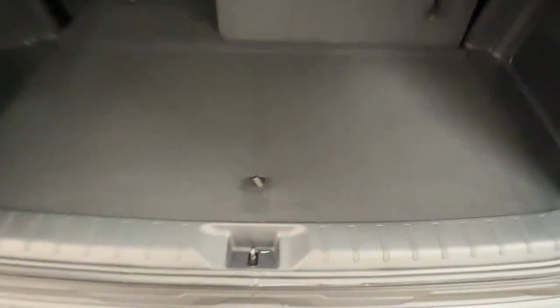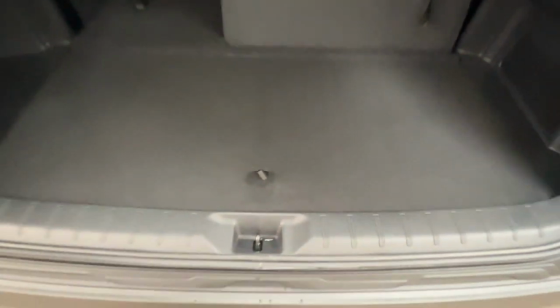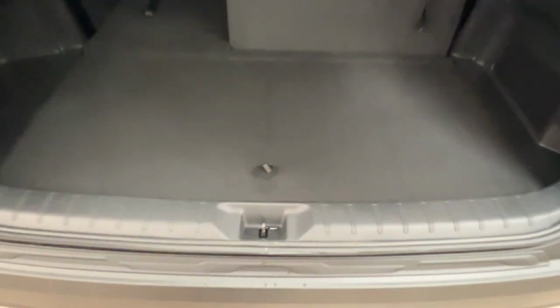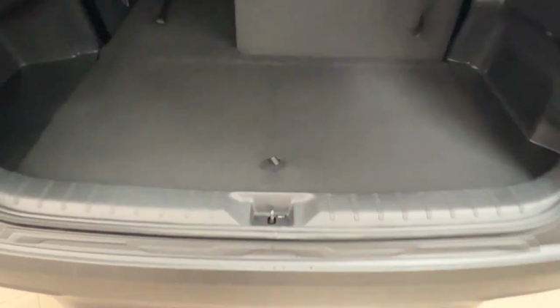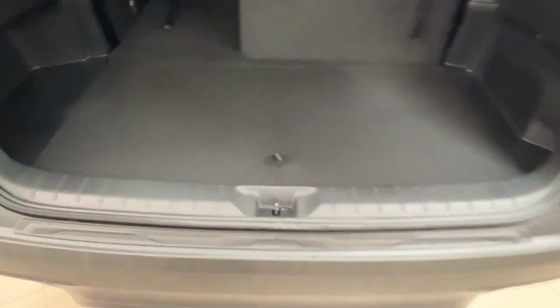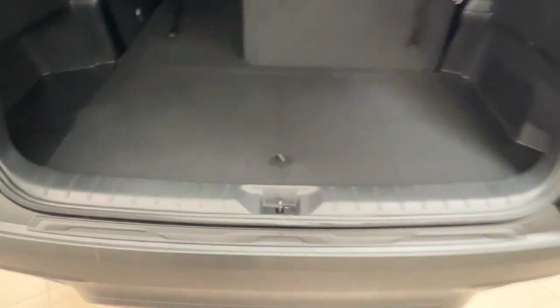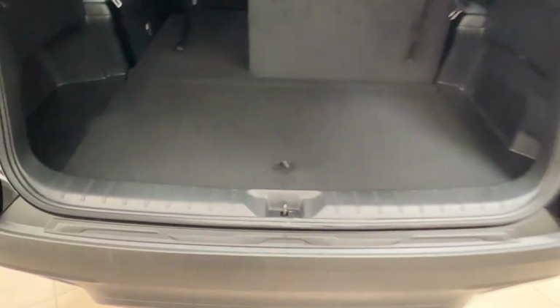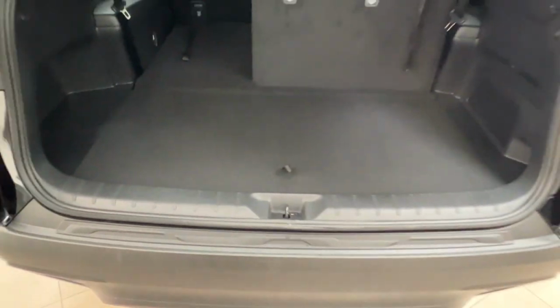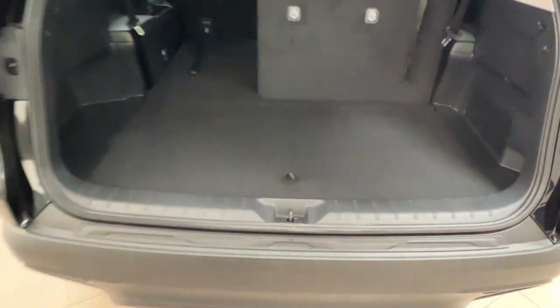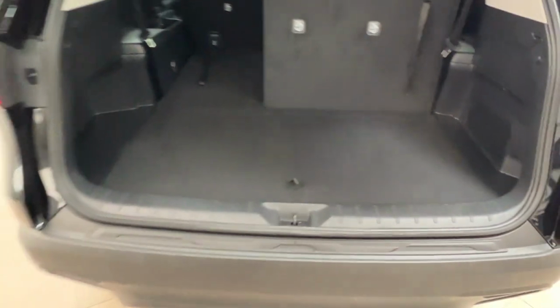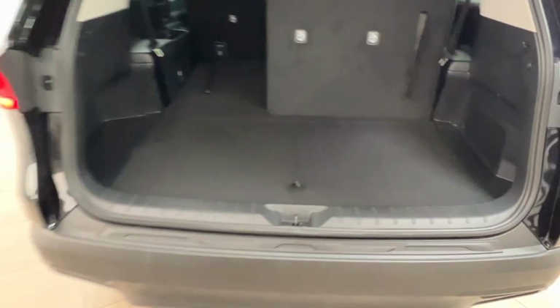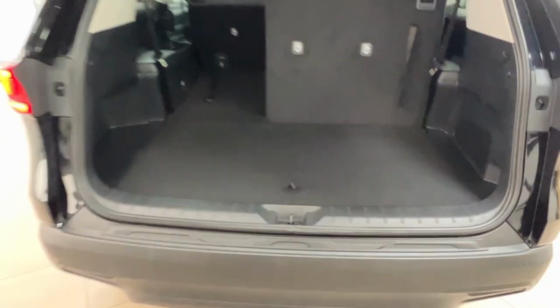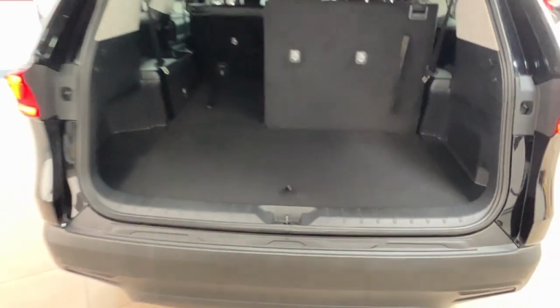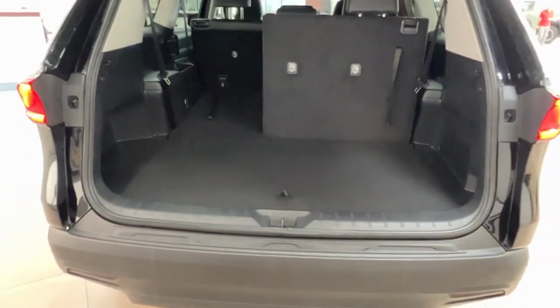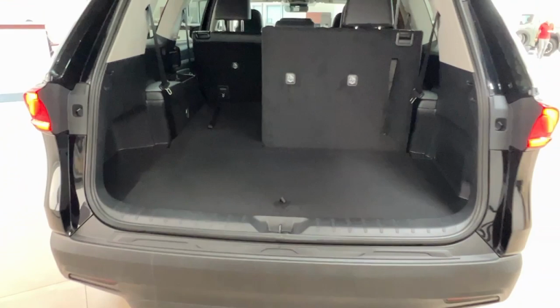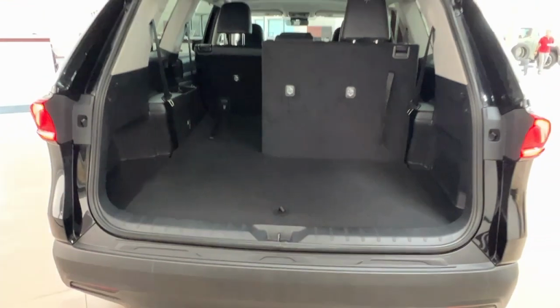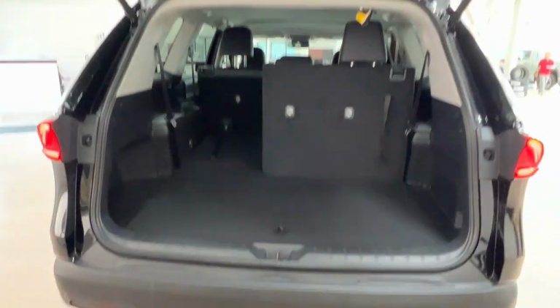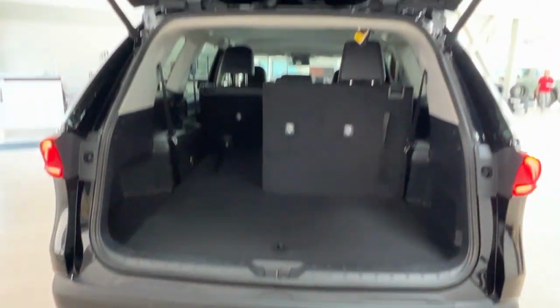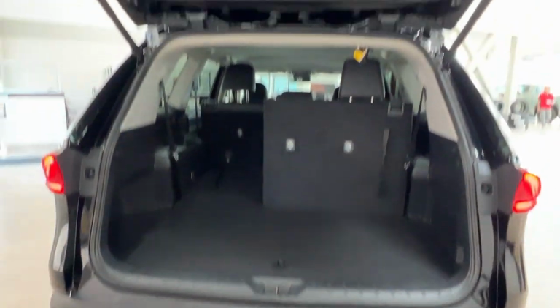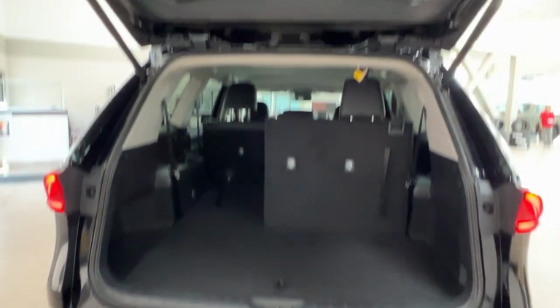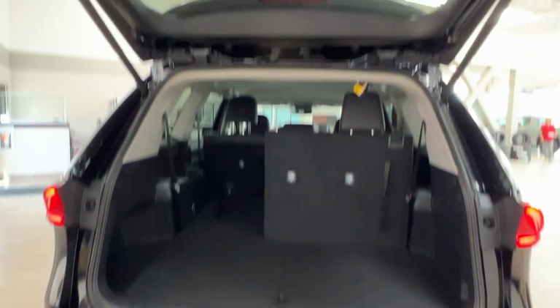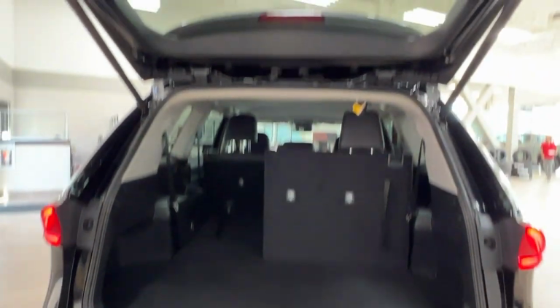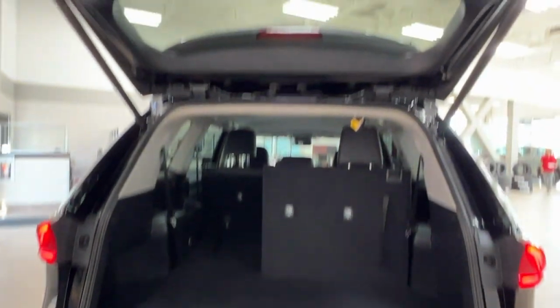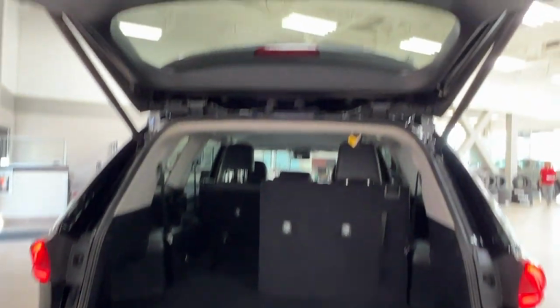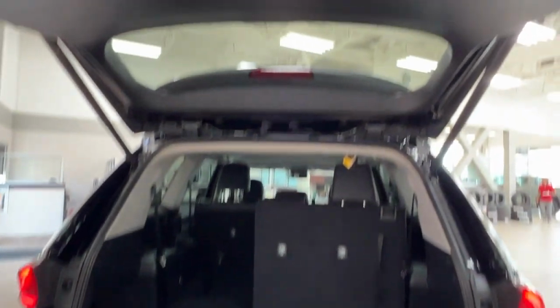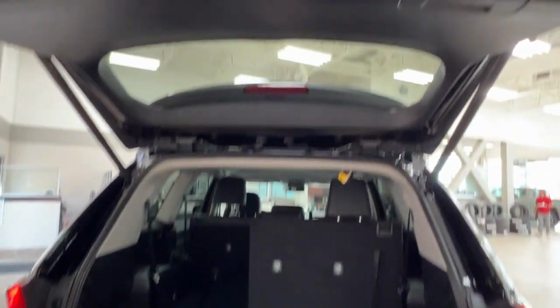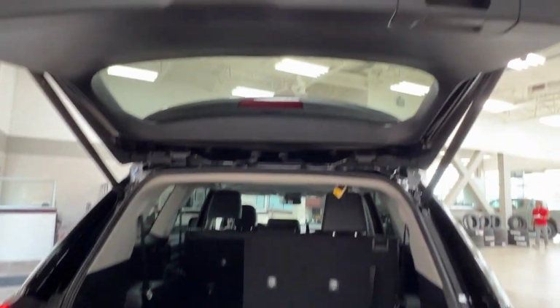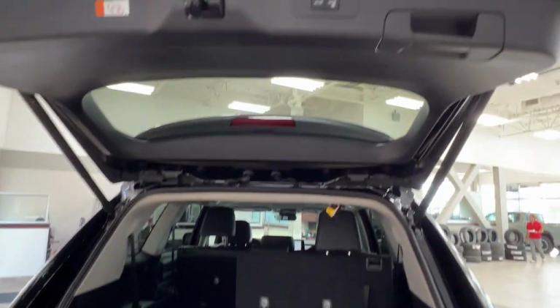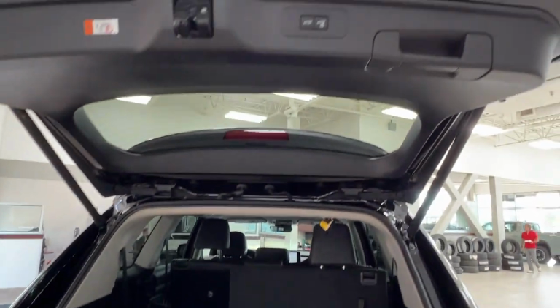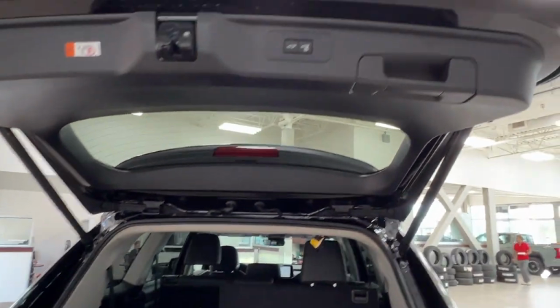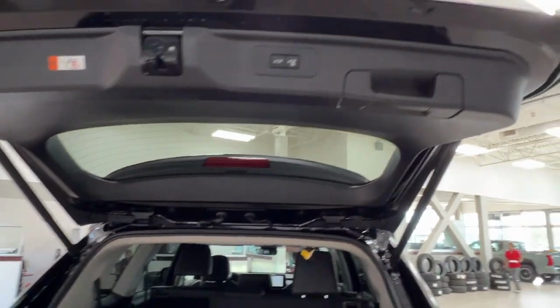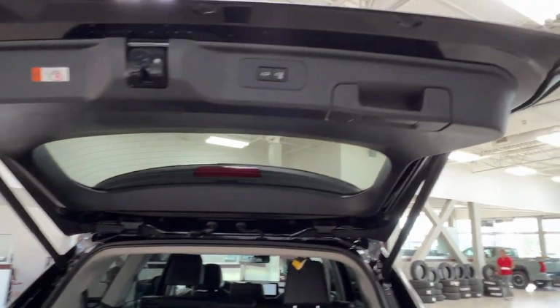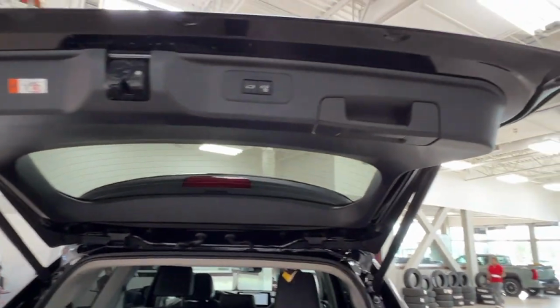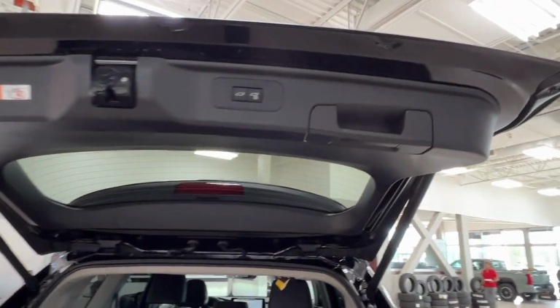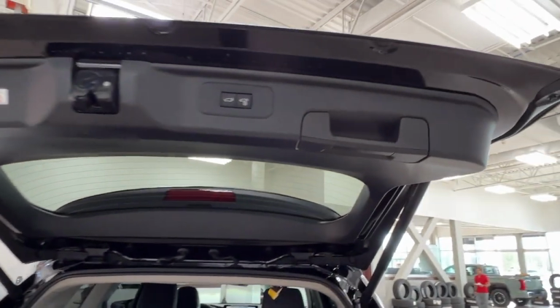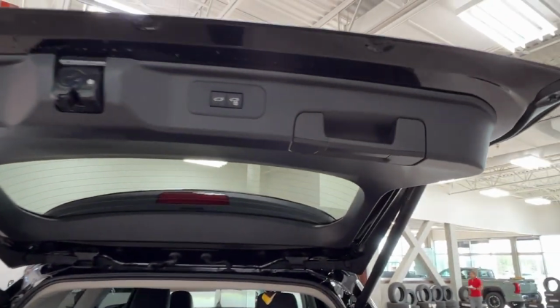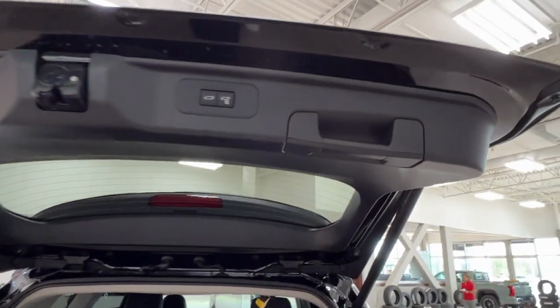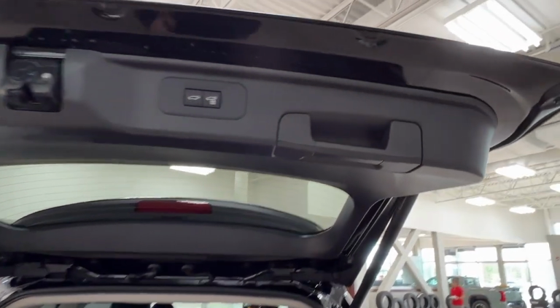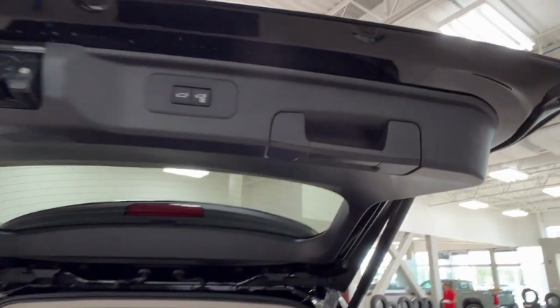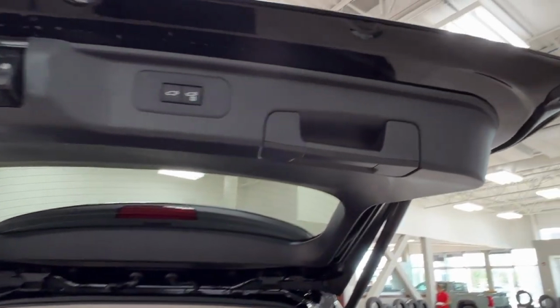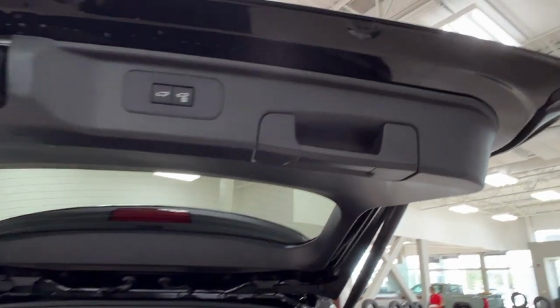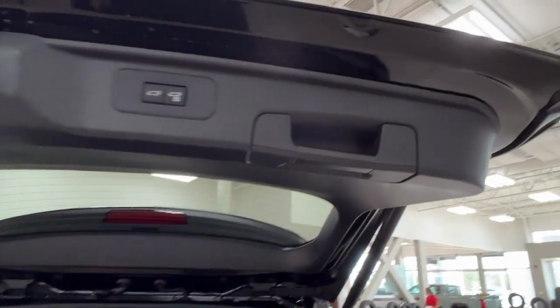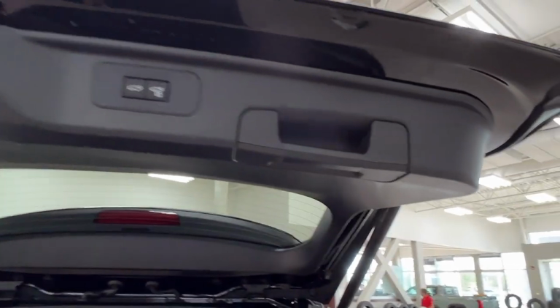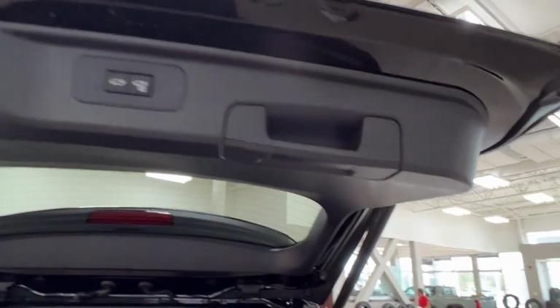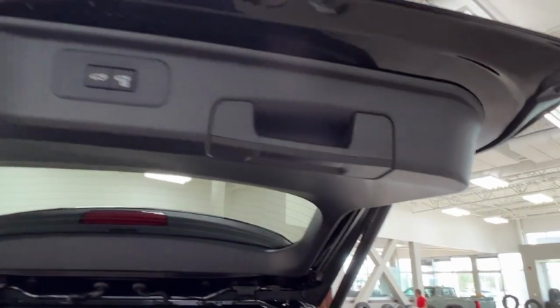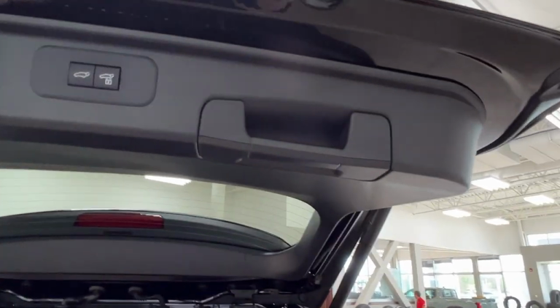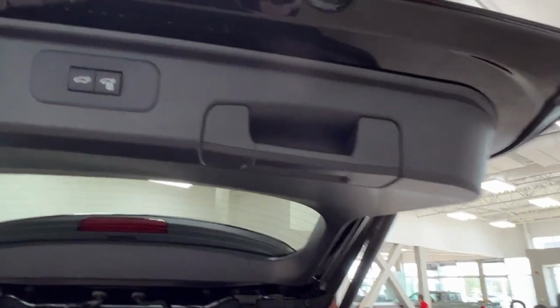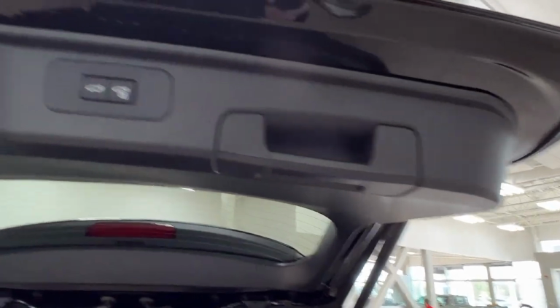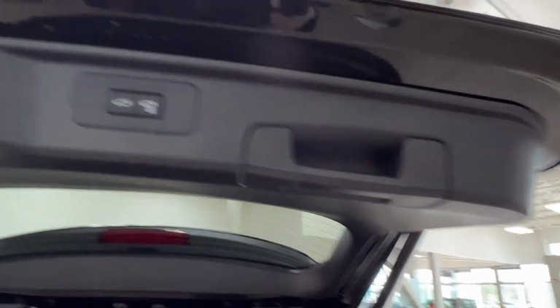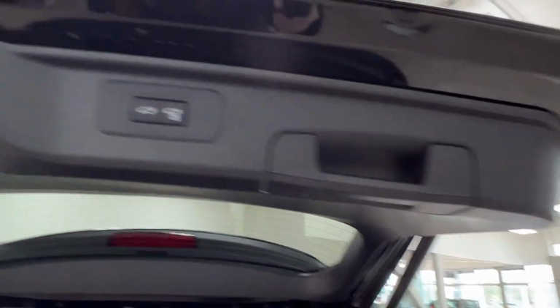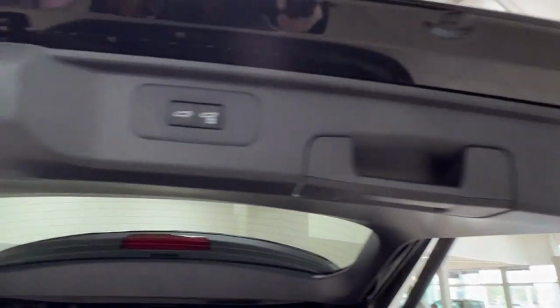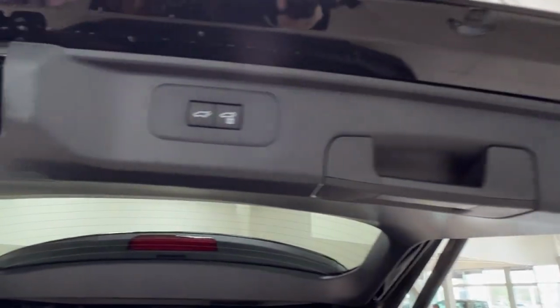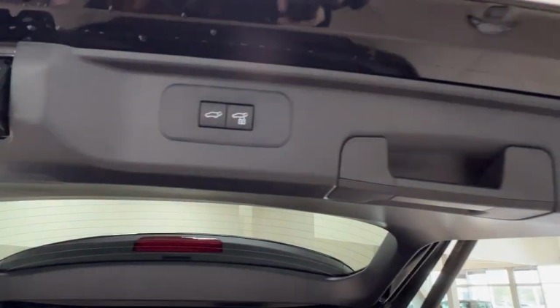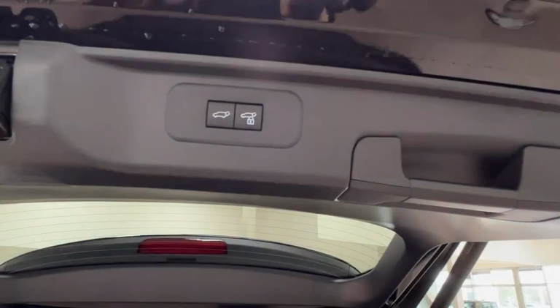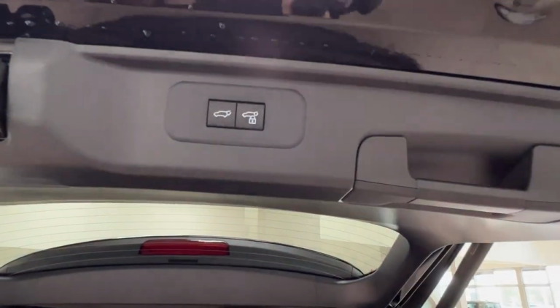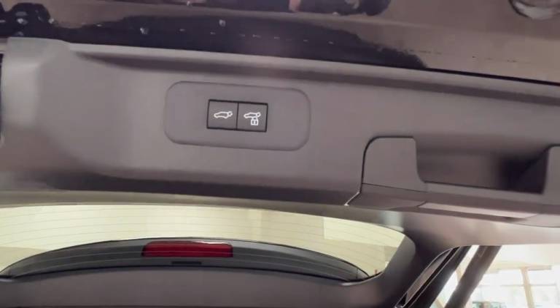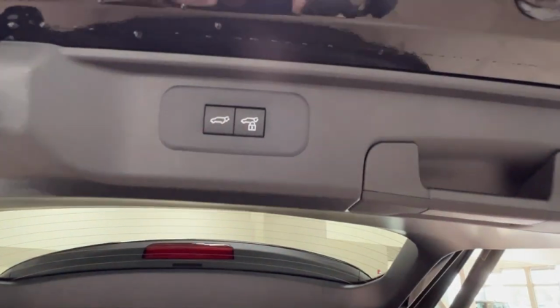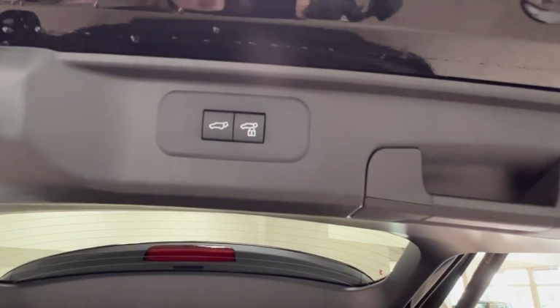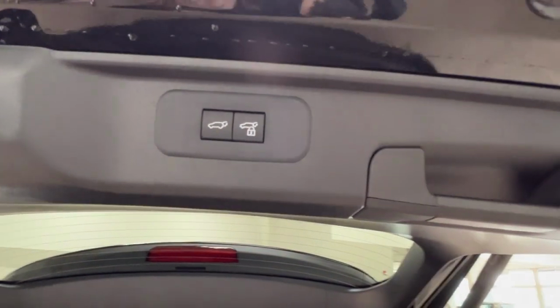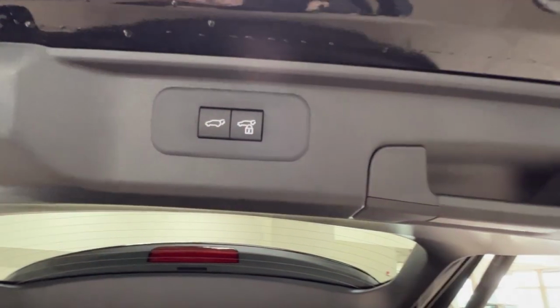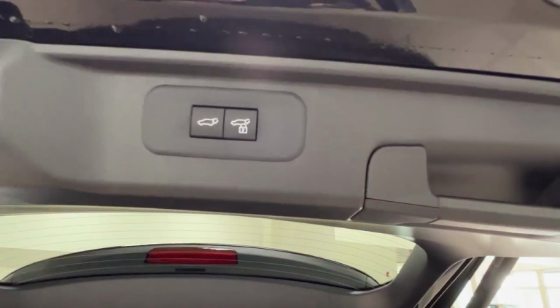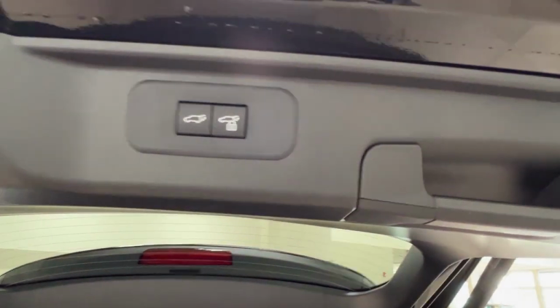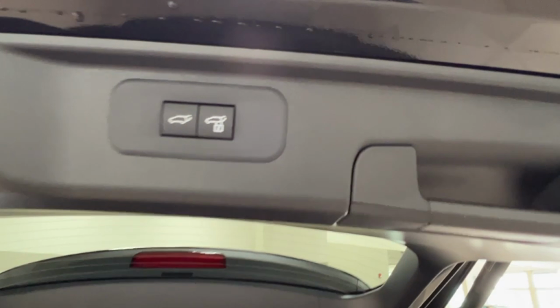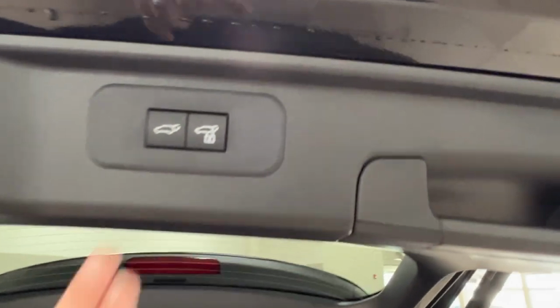To close your rear hatch, simply look upward on the right-hand side — there is a handle or you can use the electronic buttons.